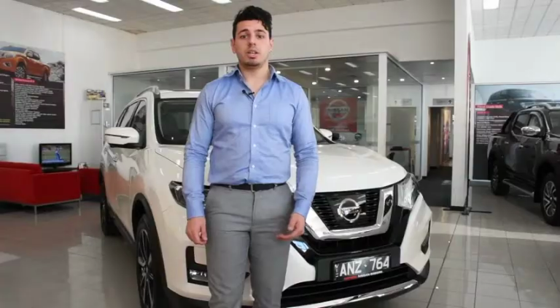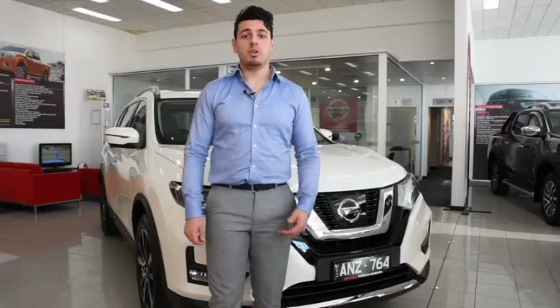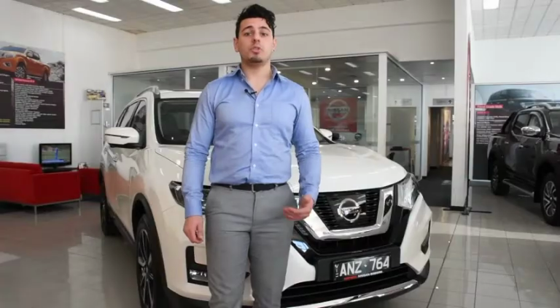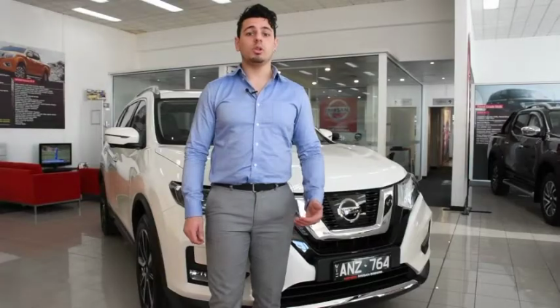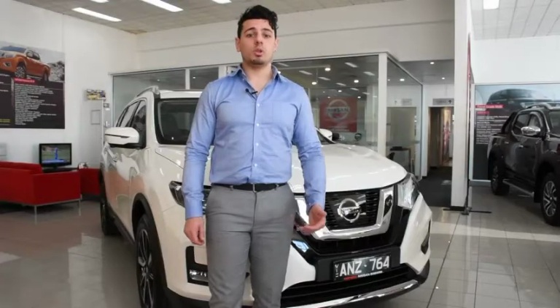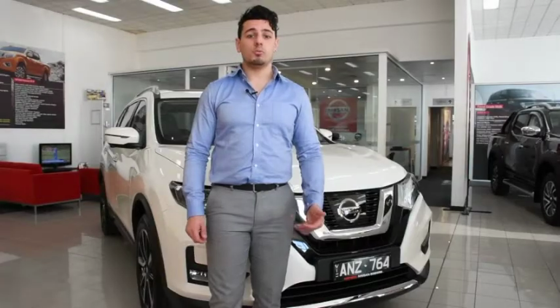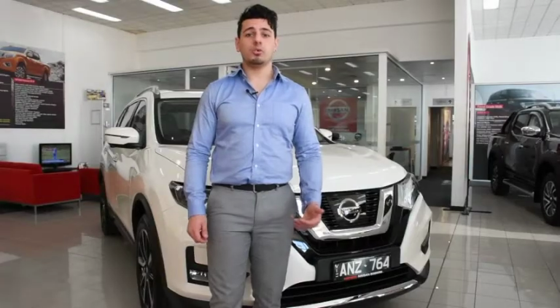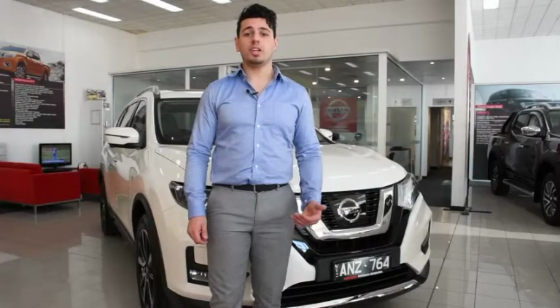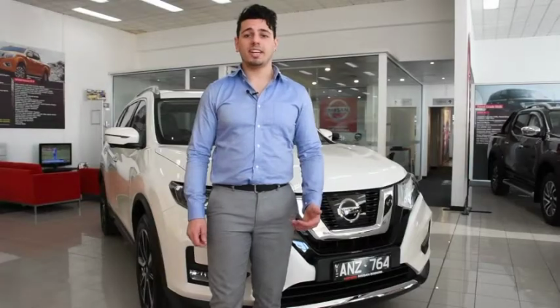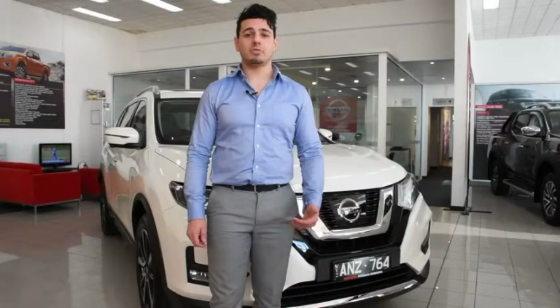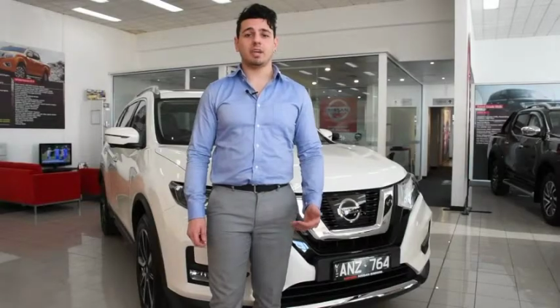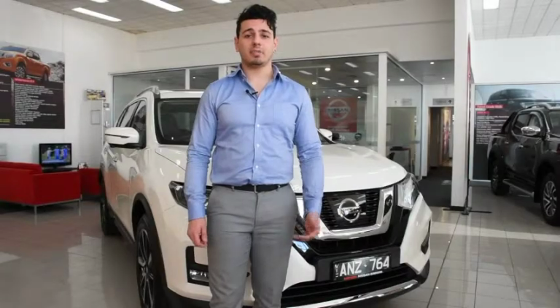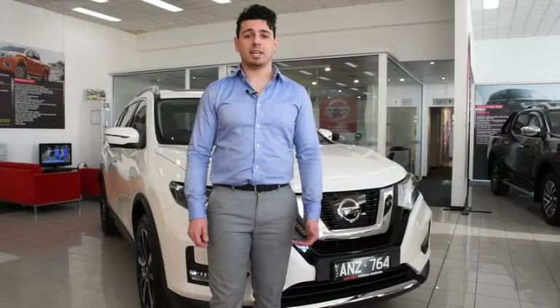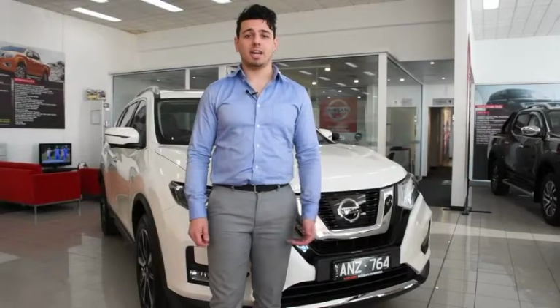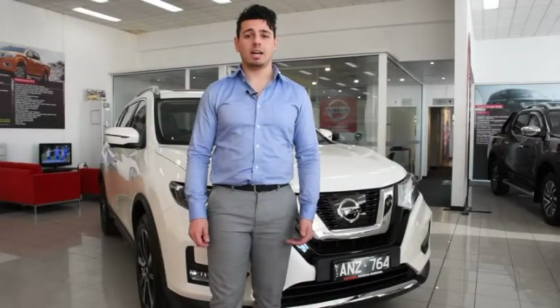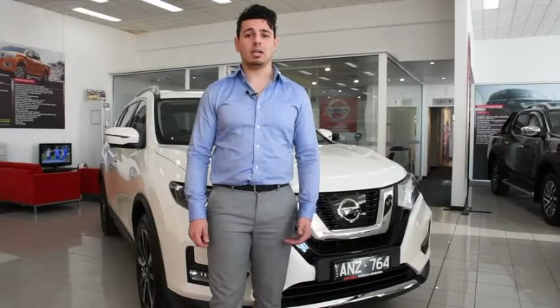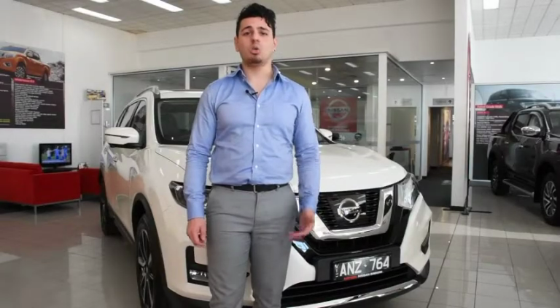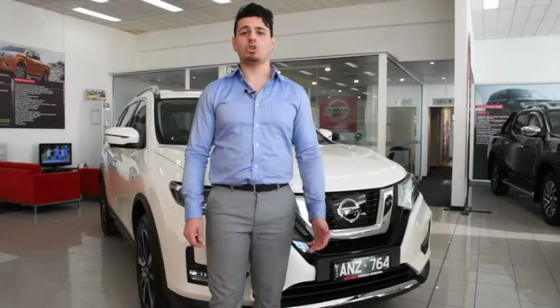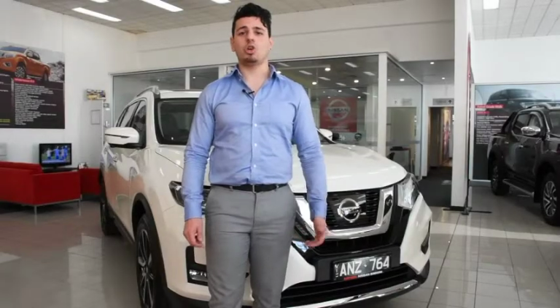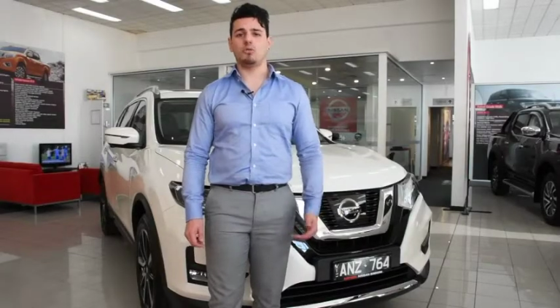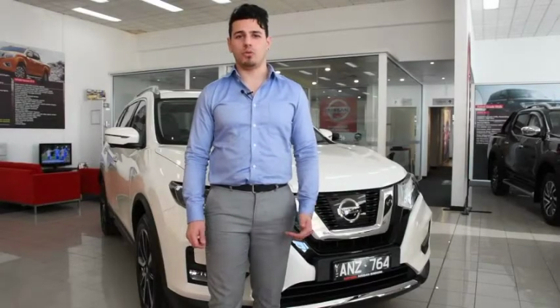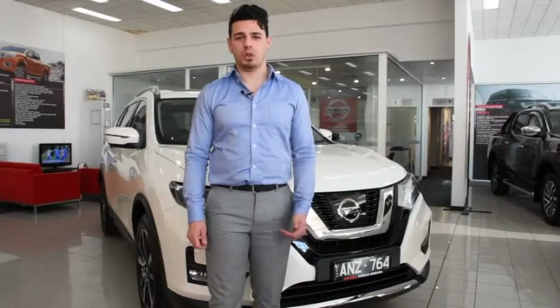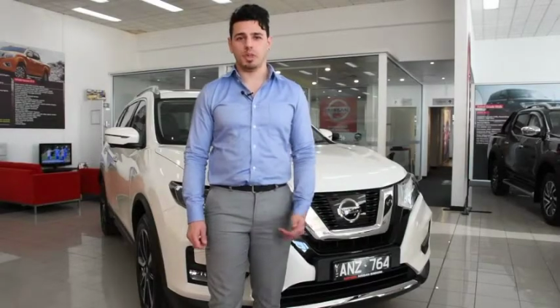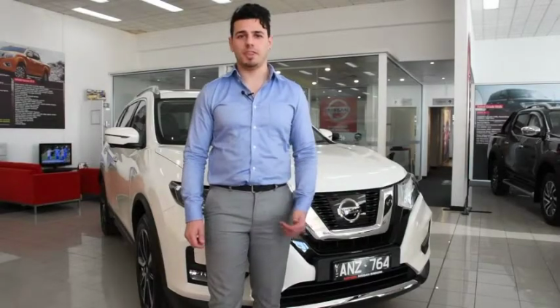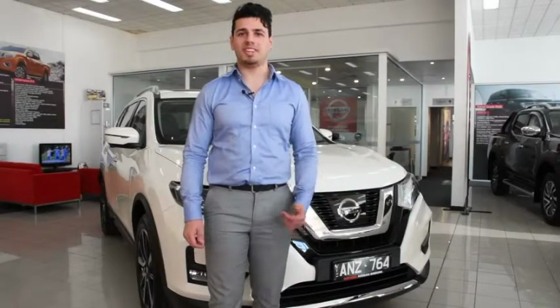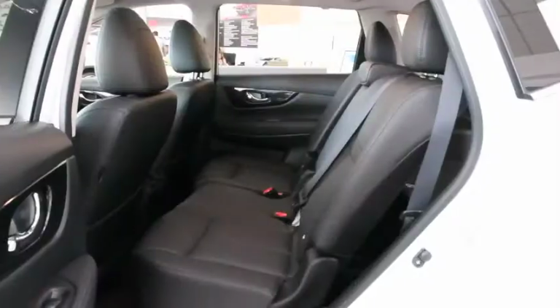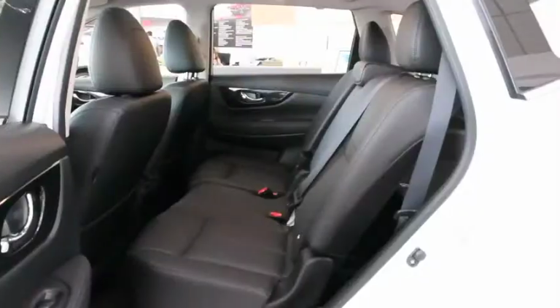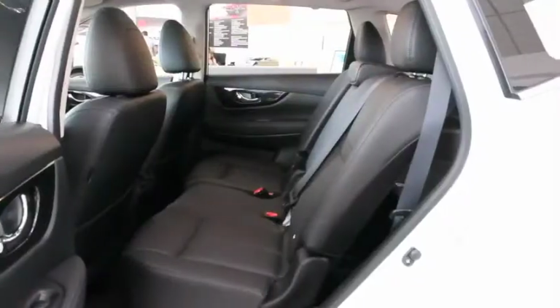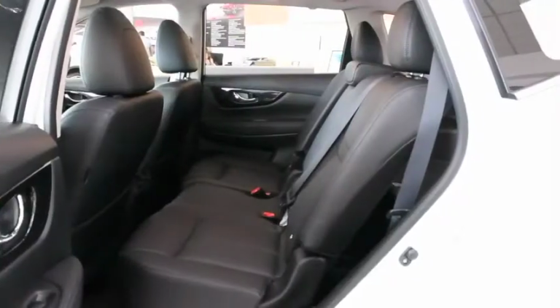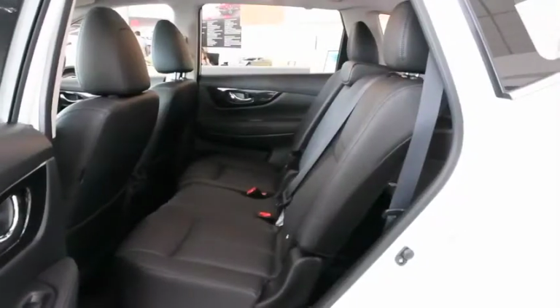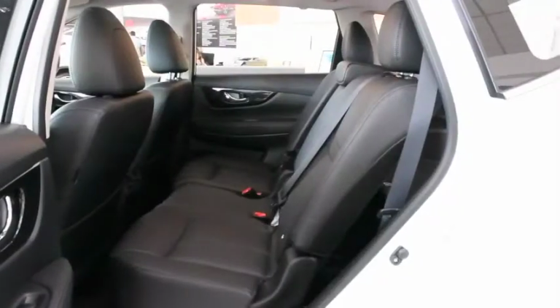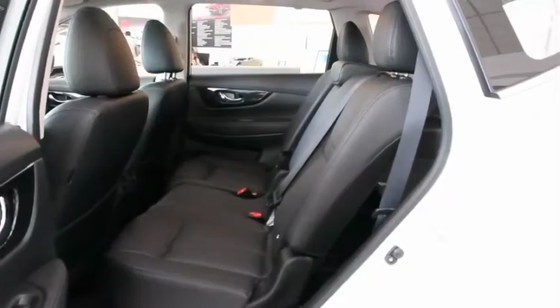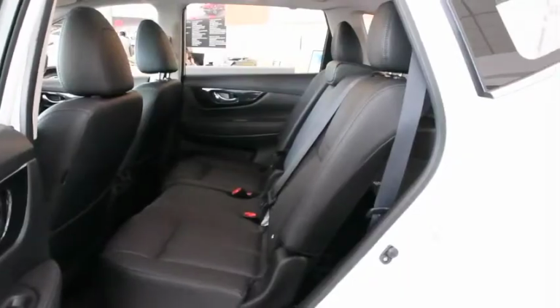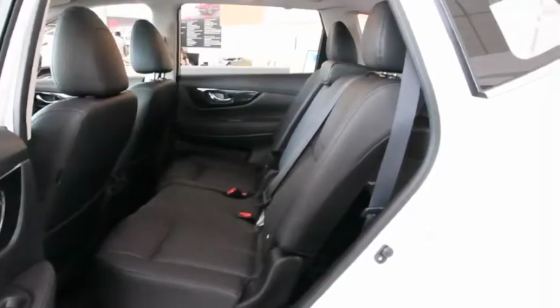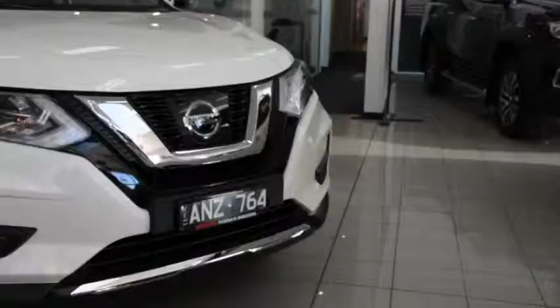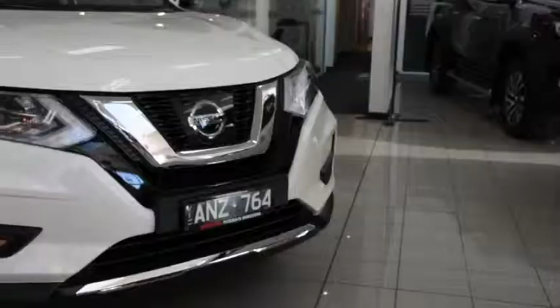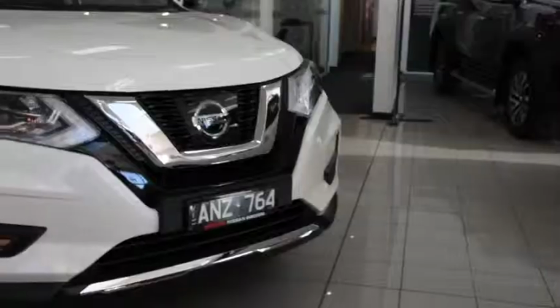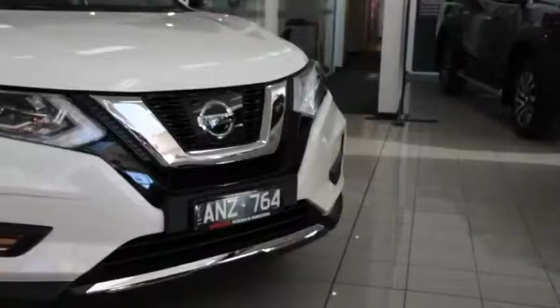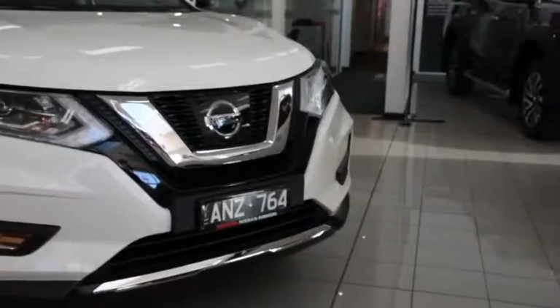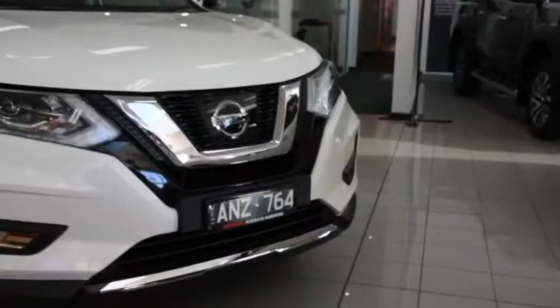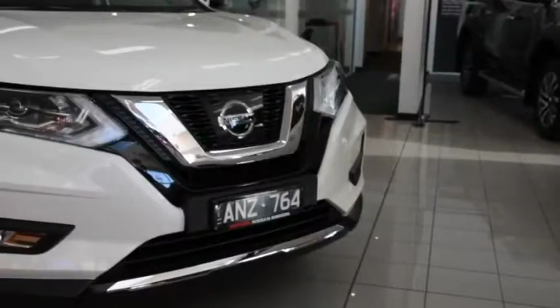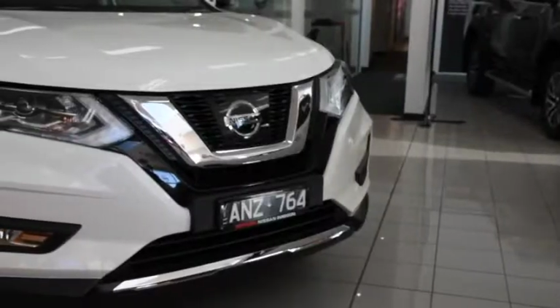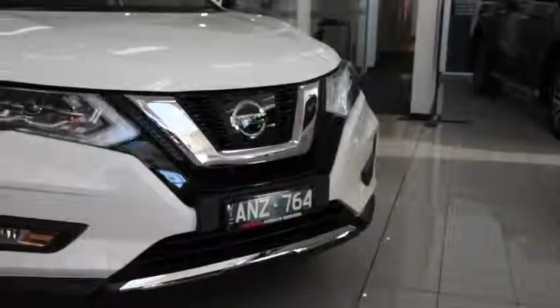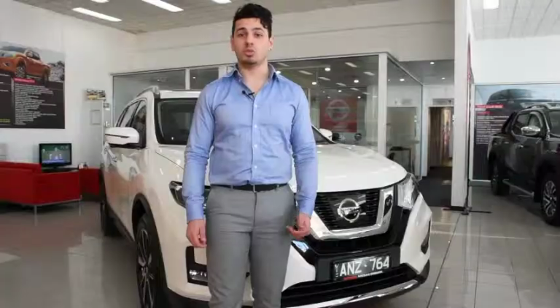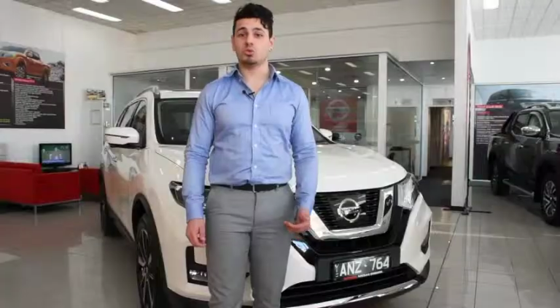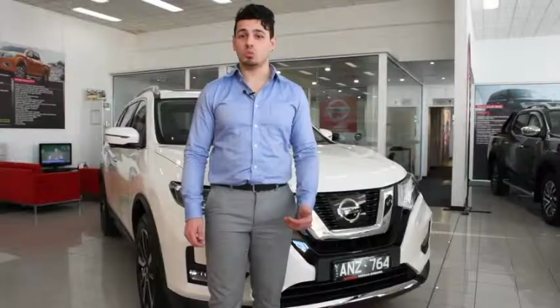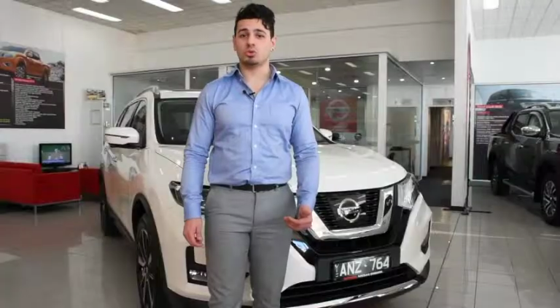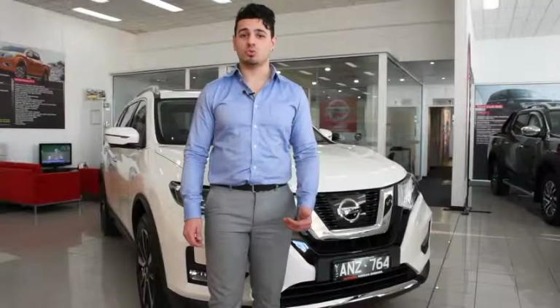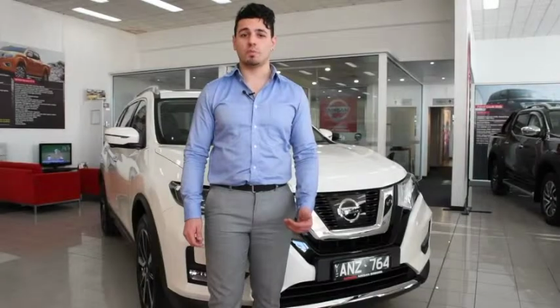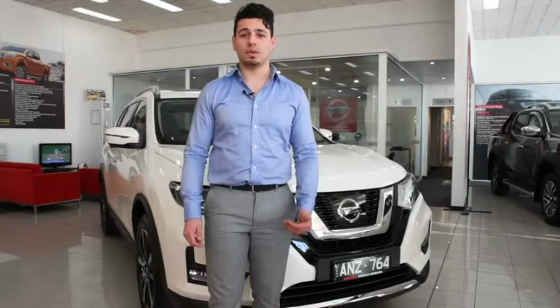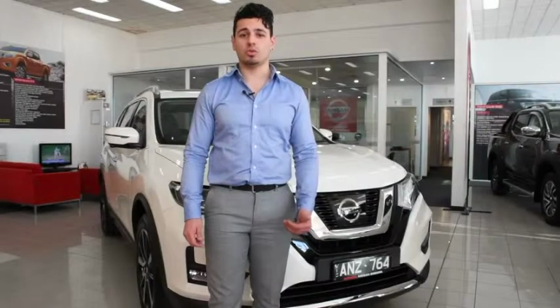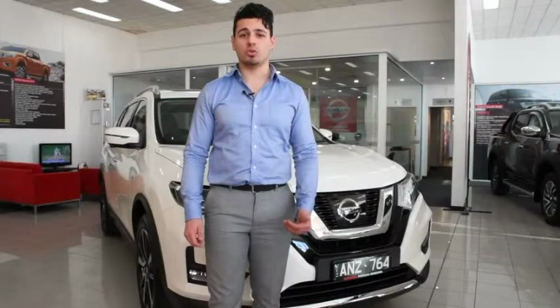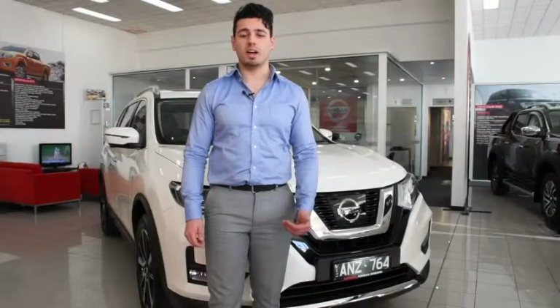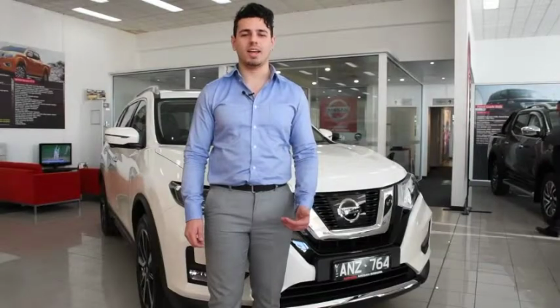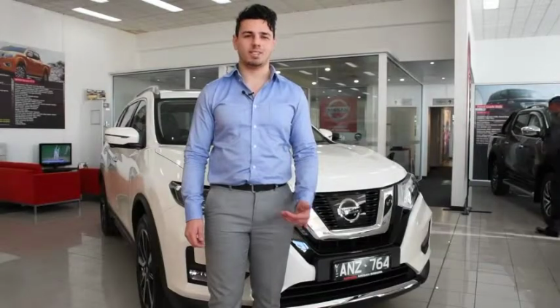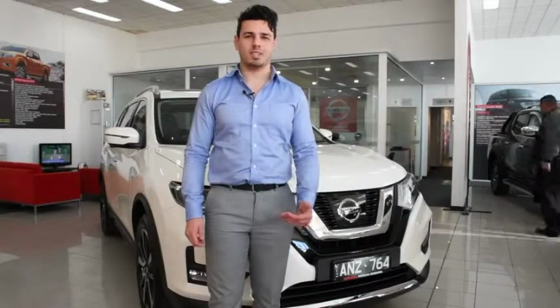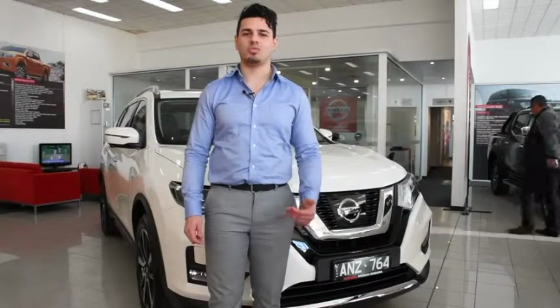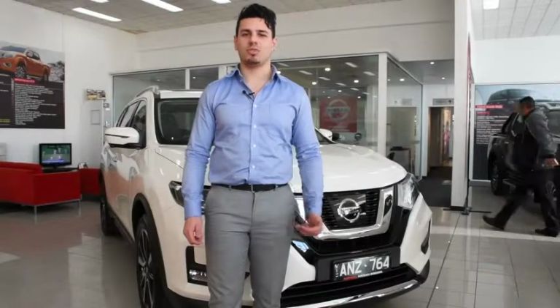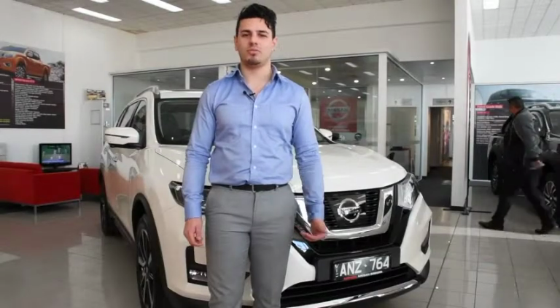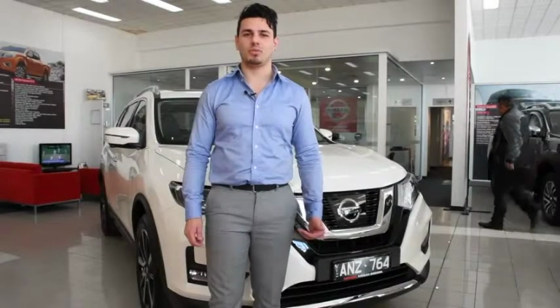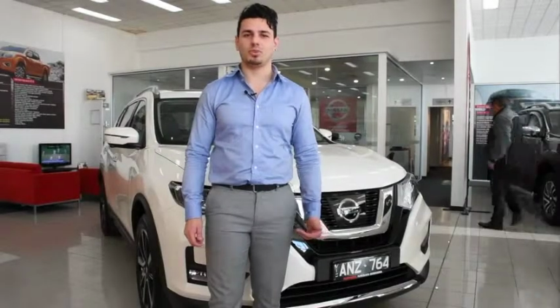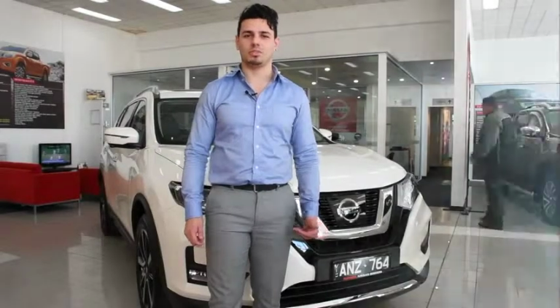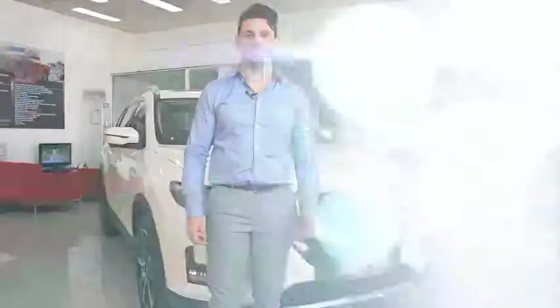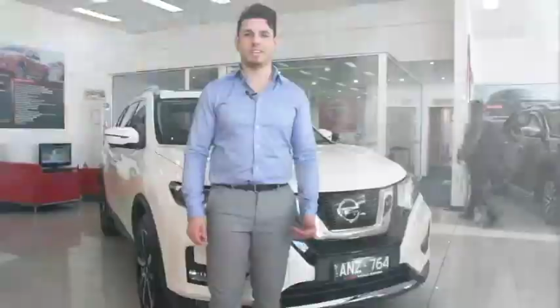If you're looking for your next family car, look no further than the Nissan X-Trail. Get into Northern Nissan, Grimshaw Street, Bundoora, and test drive yours today.